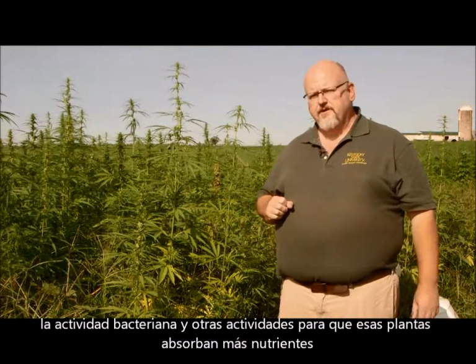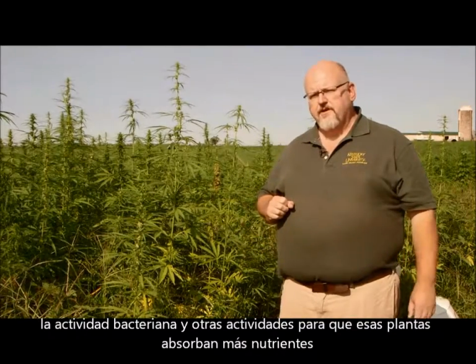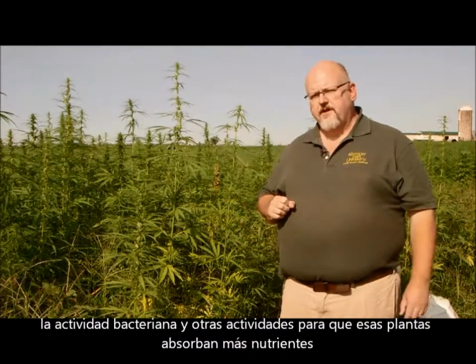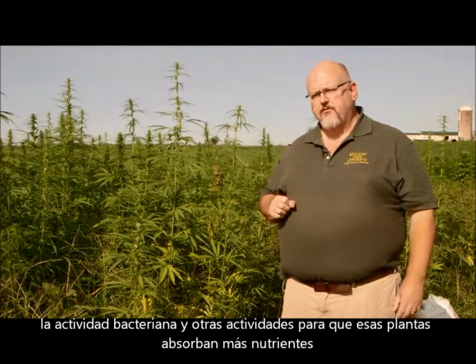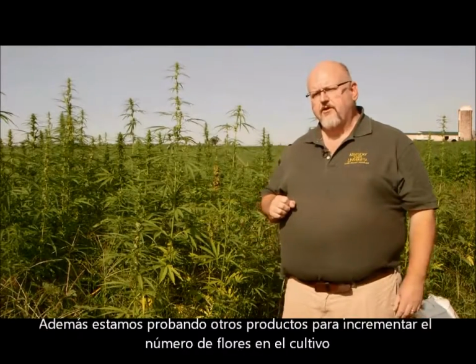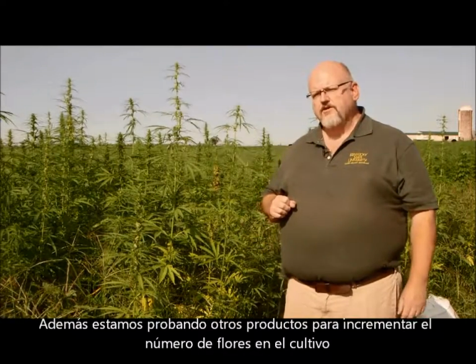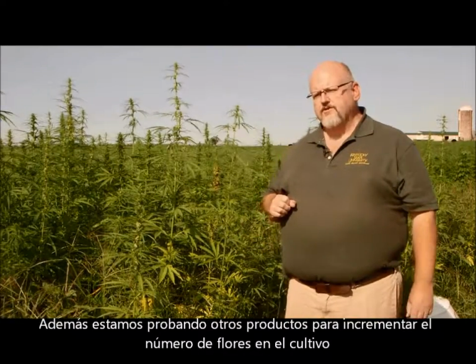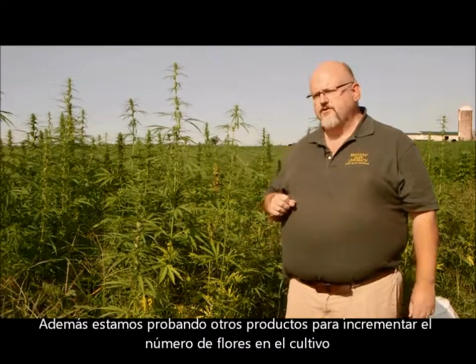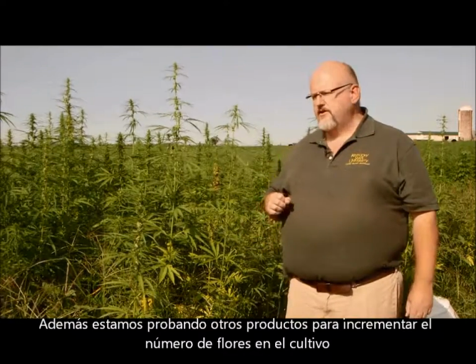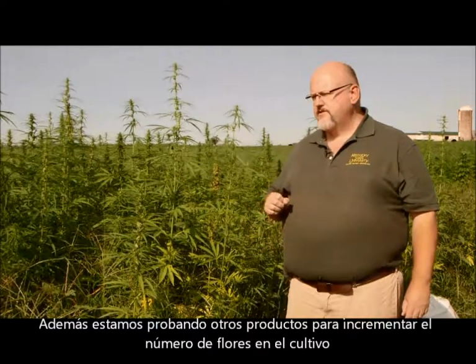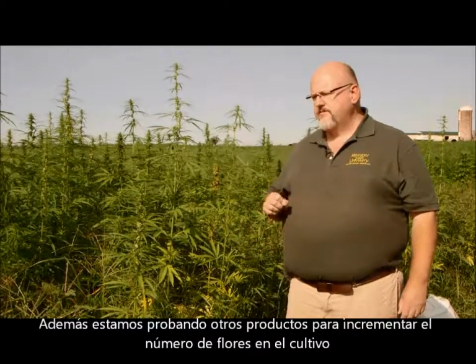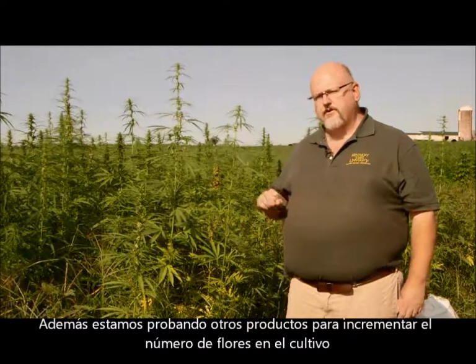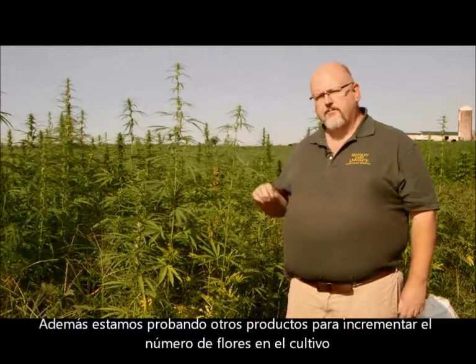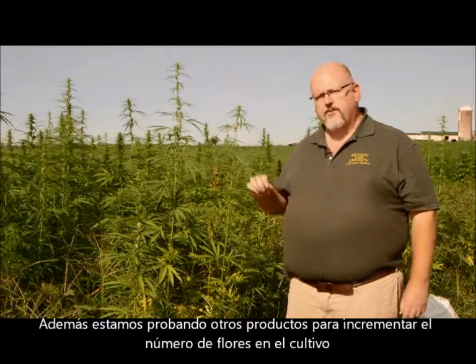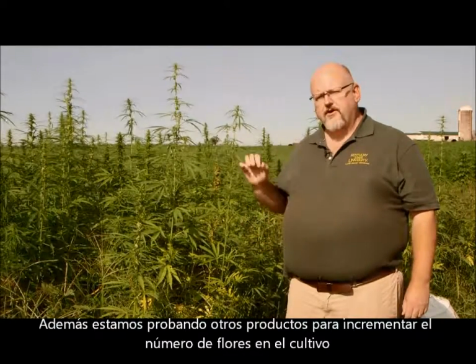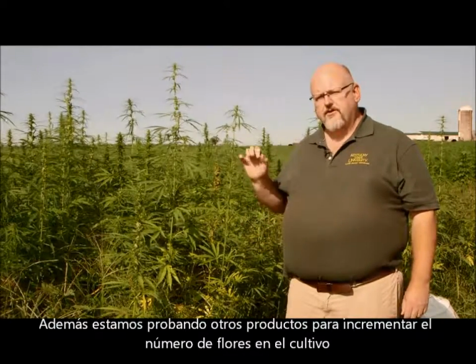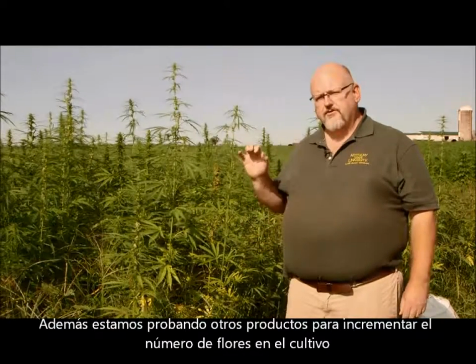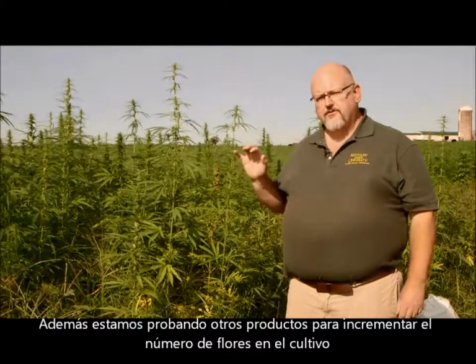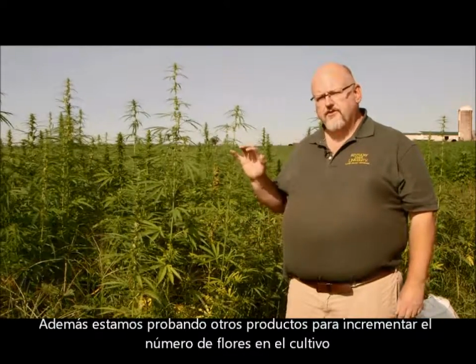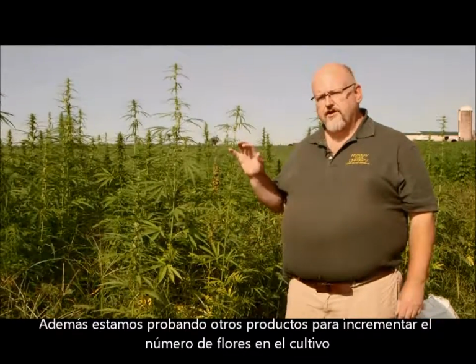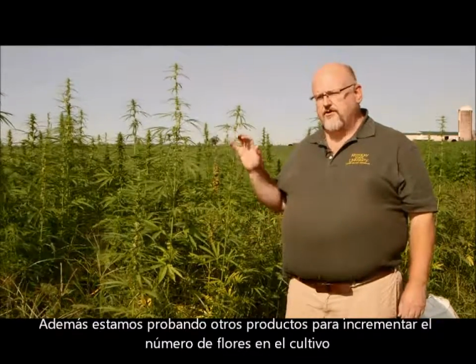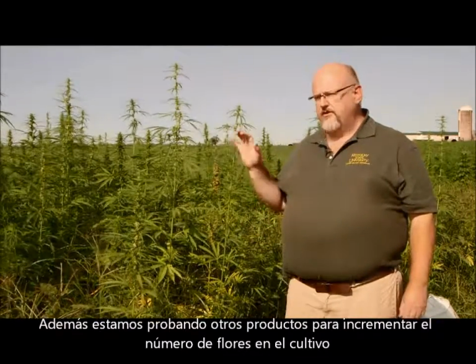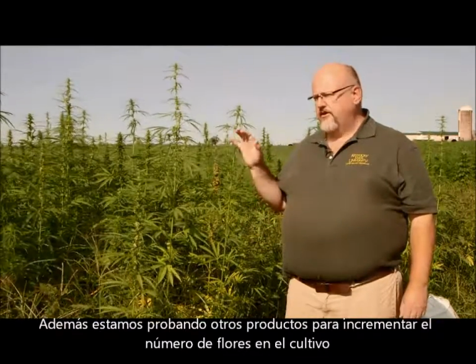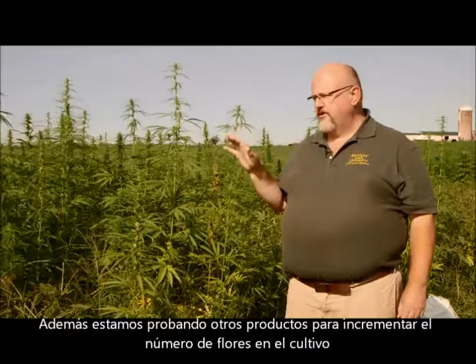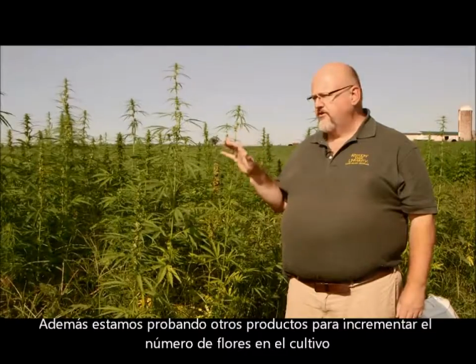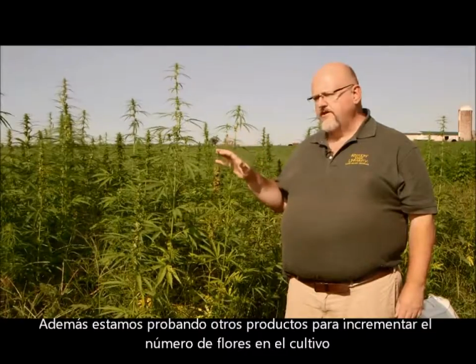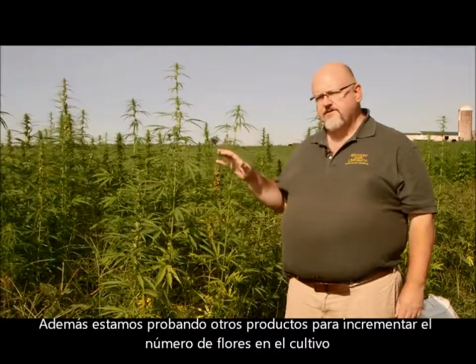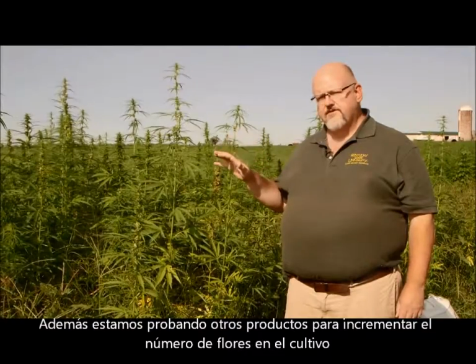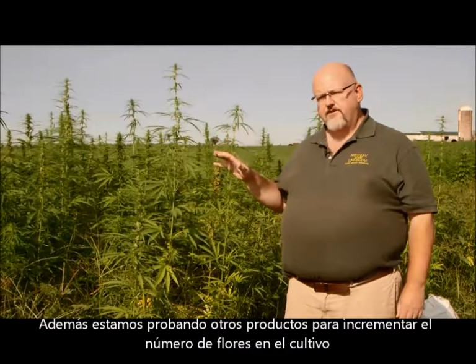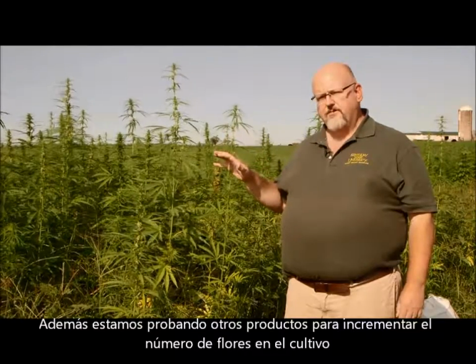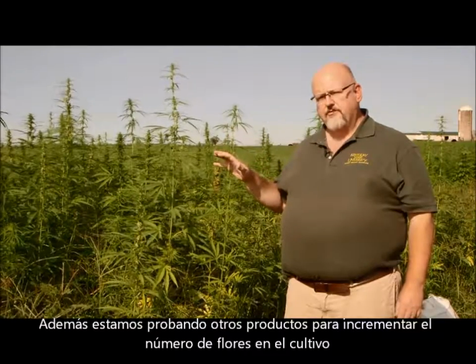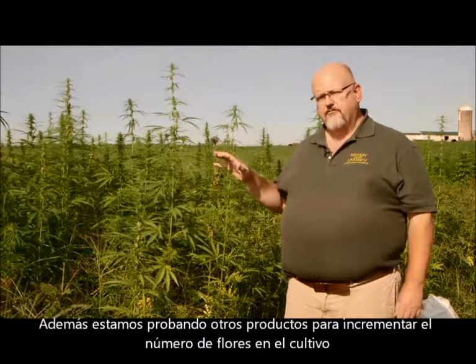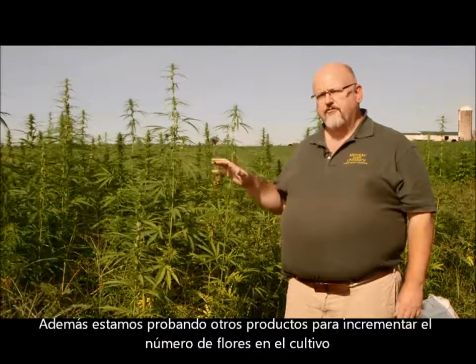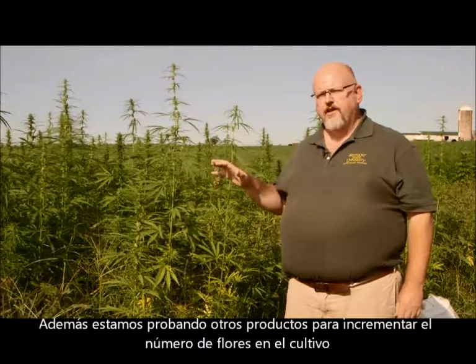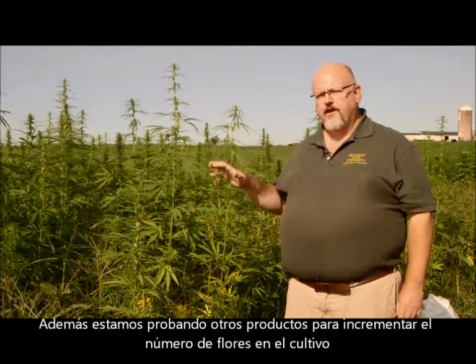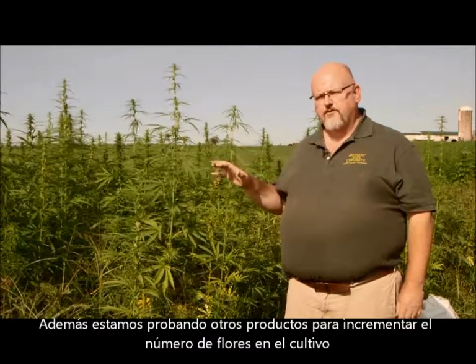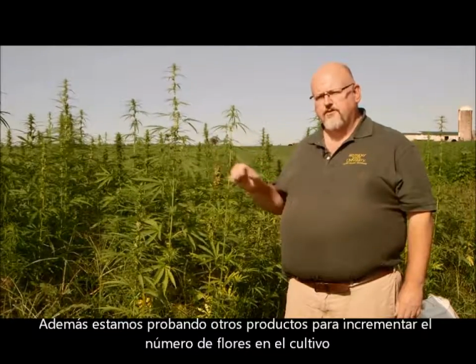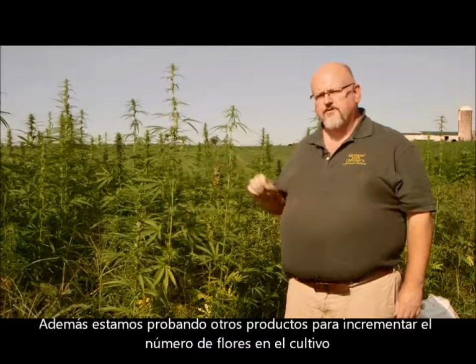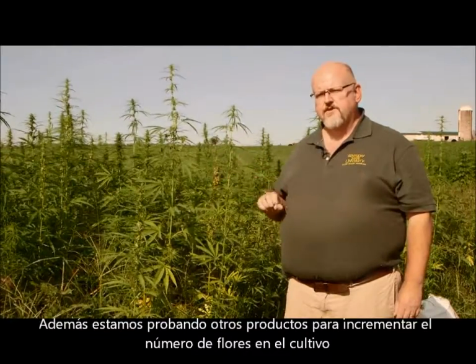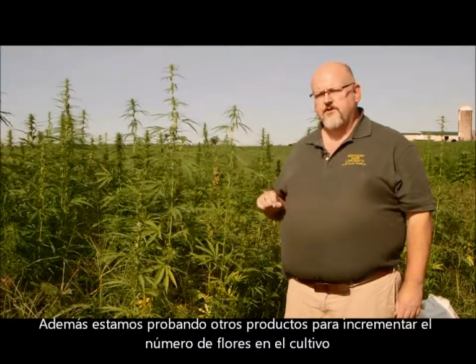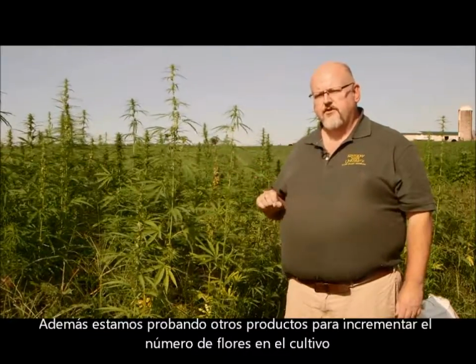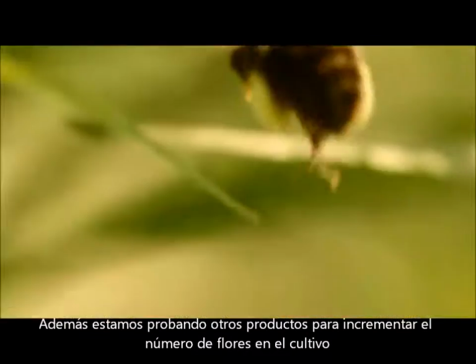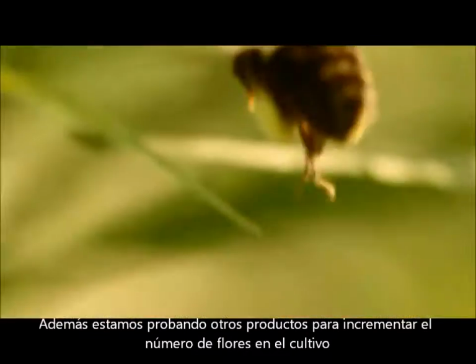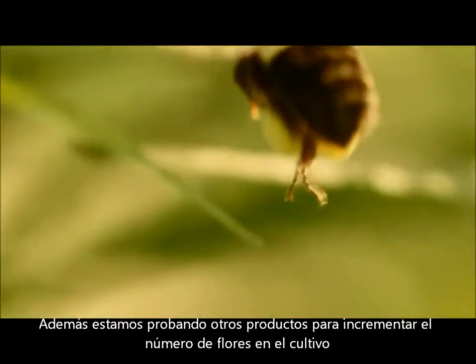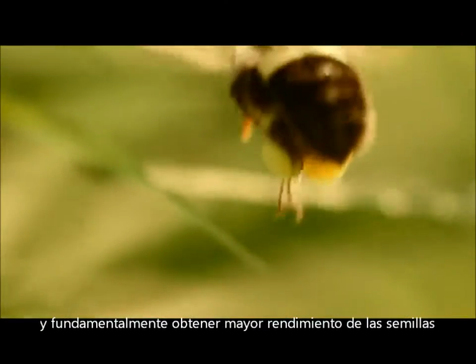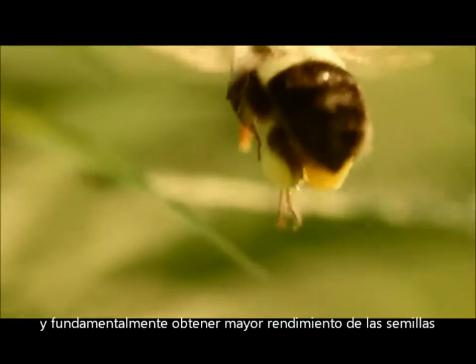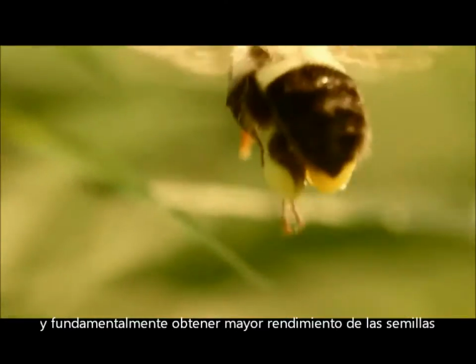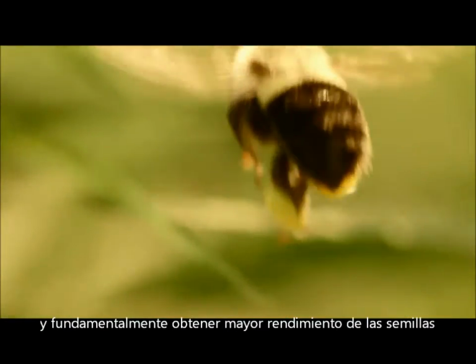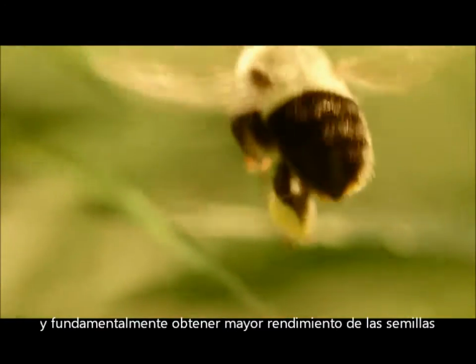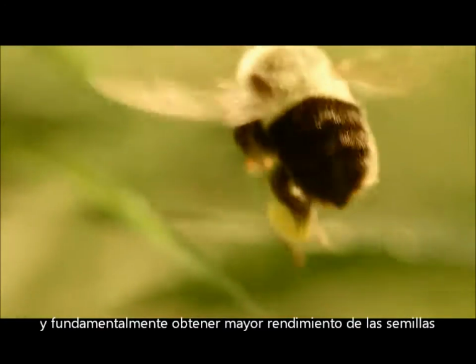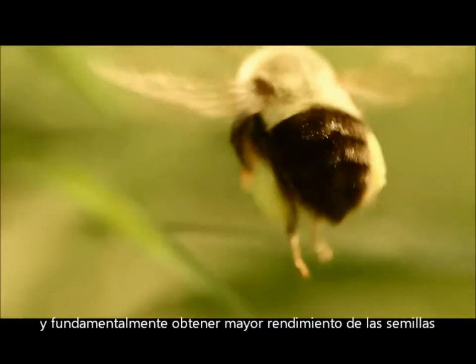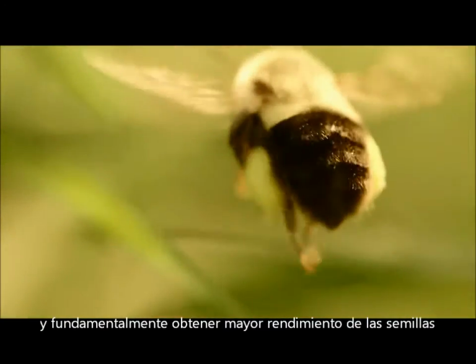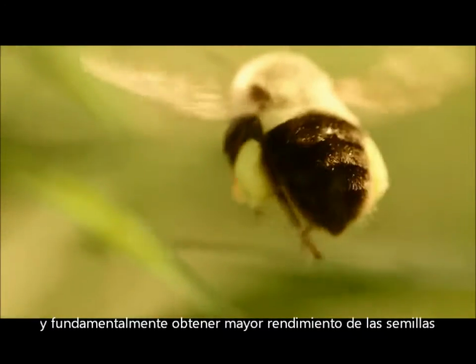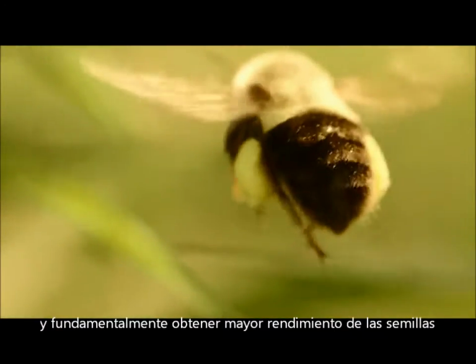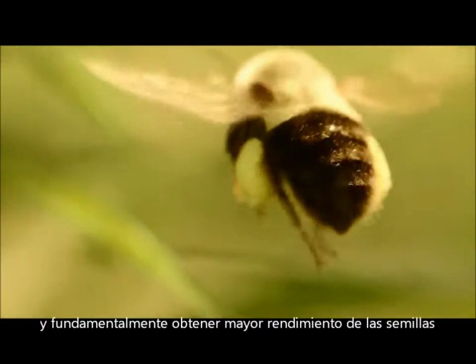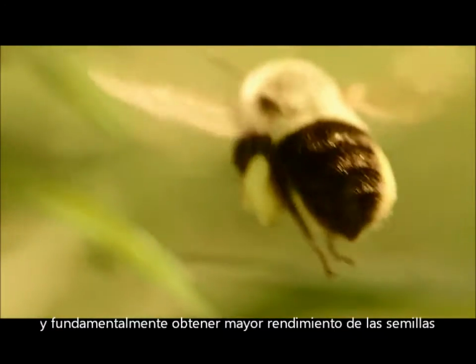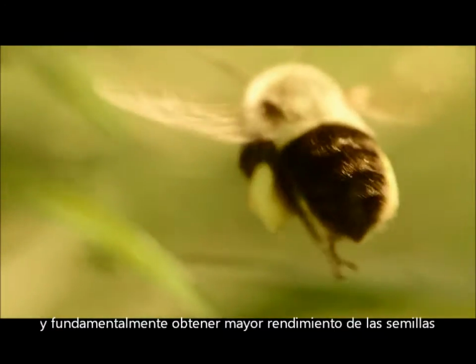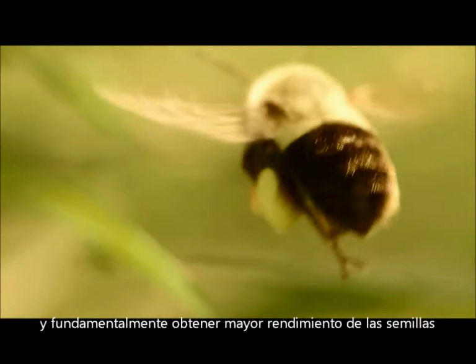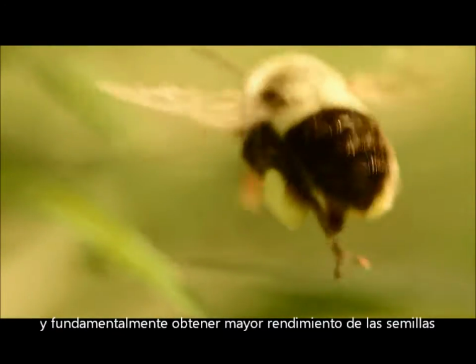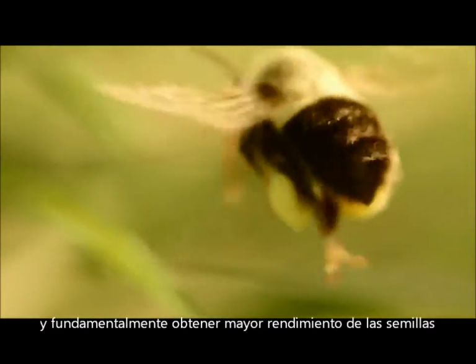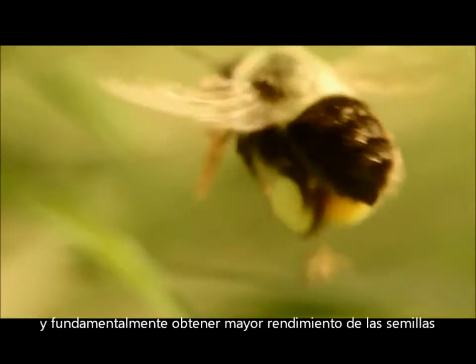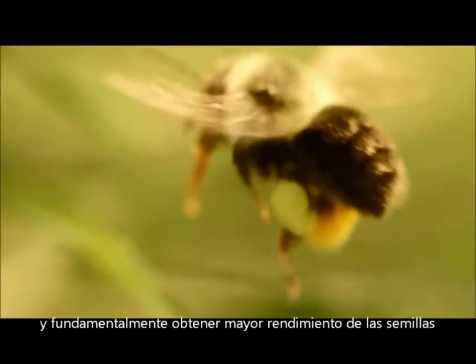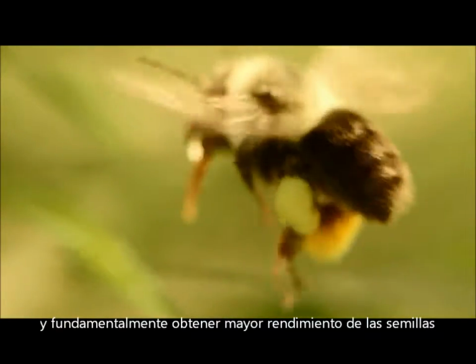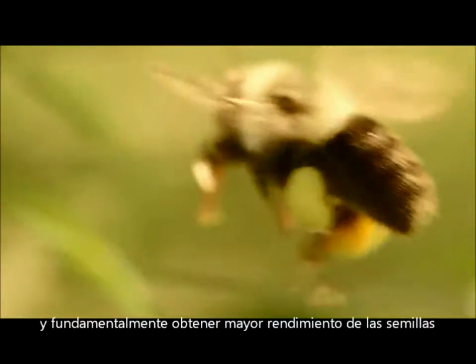We're also trying some other products where we're trying to increase the number of flowers on the crop, so ultimately we have higher yields of seed.